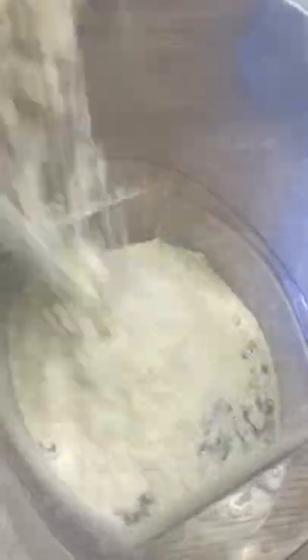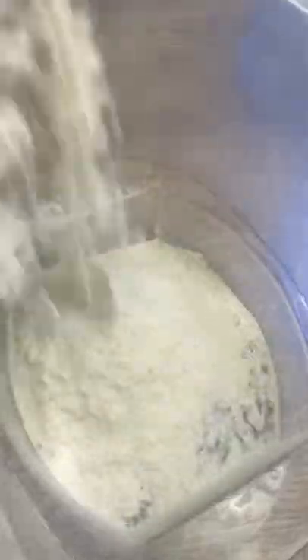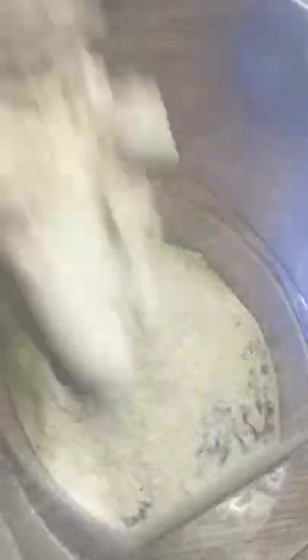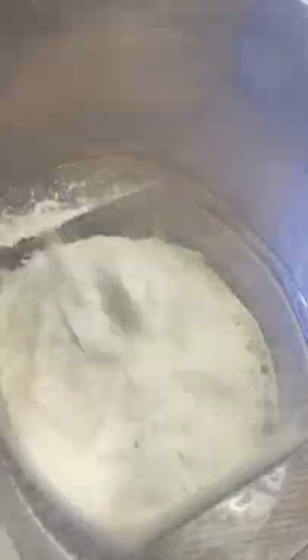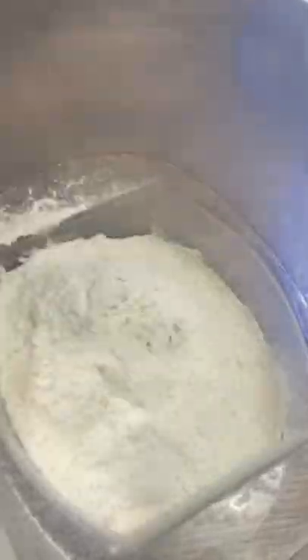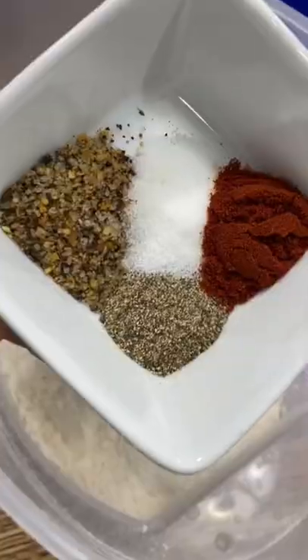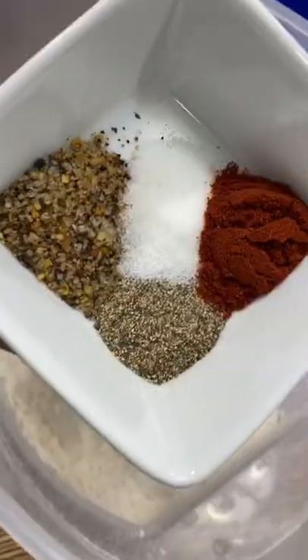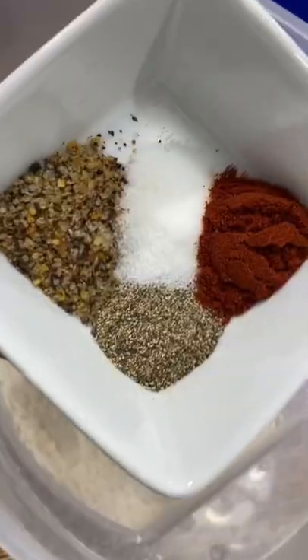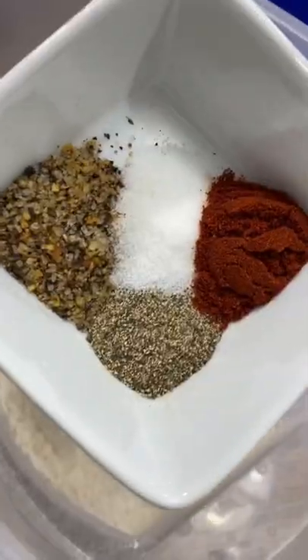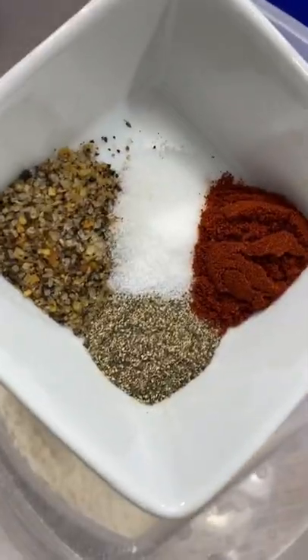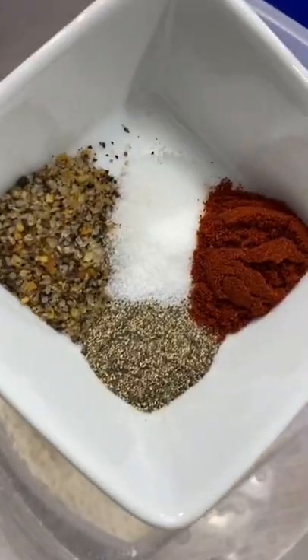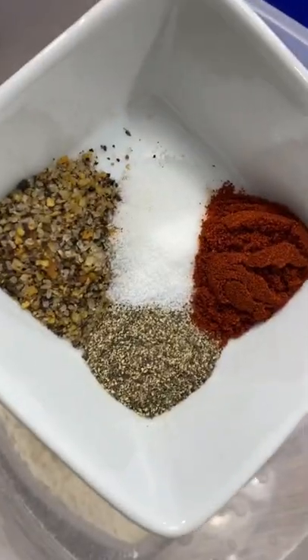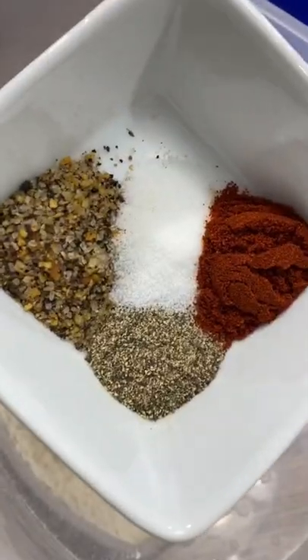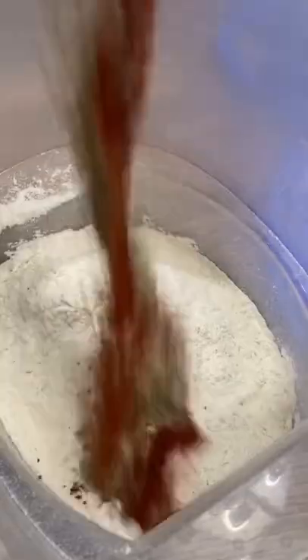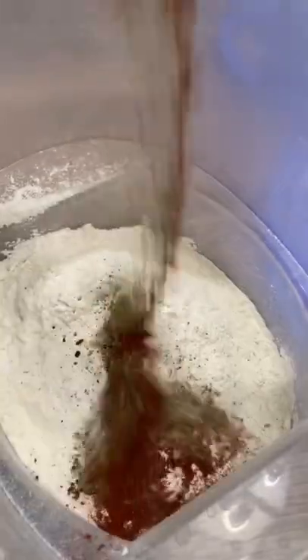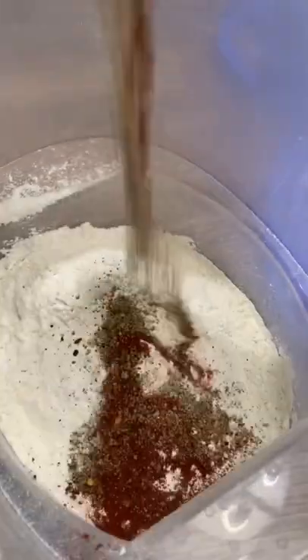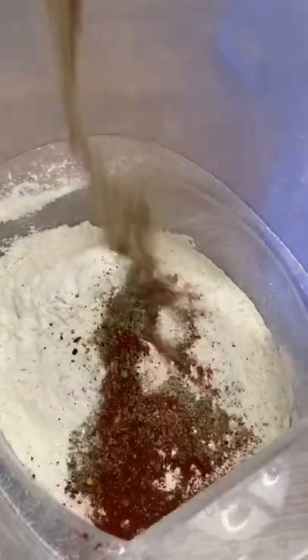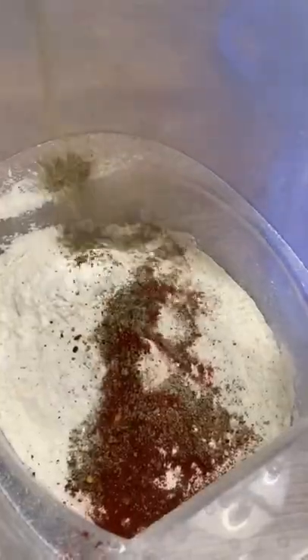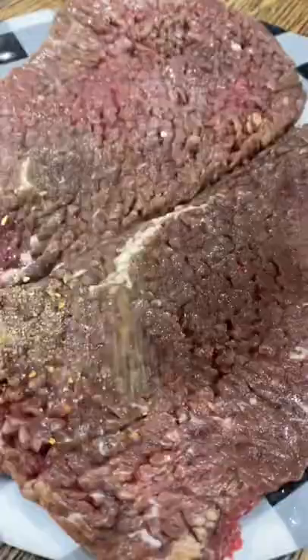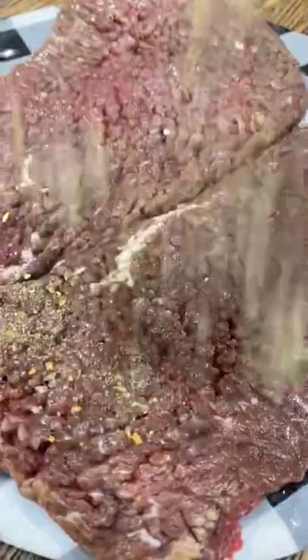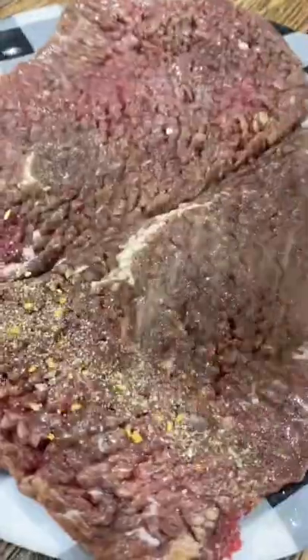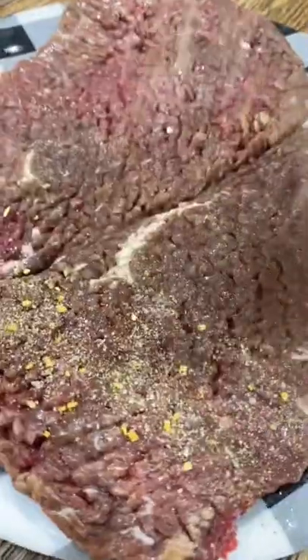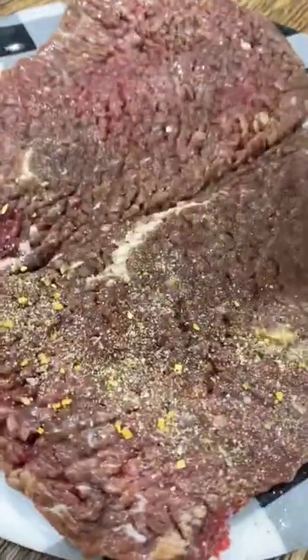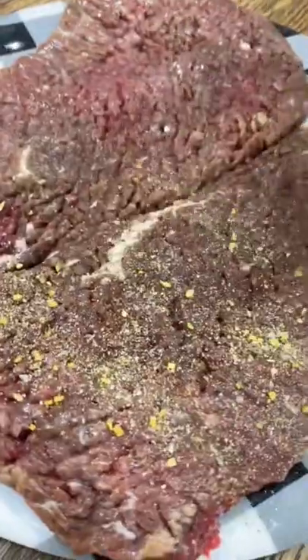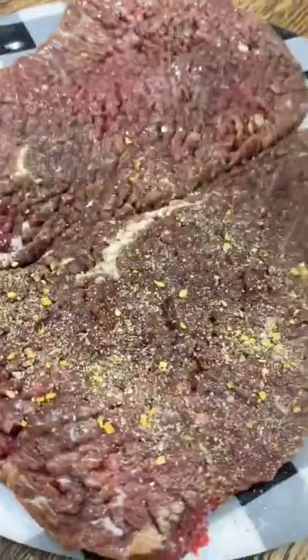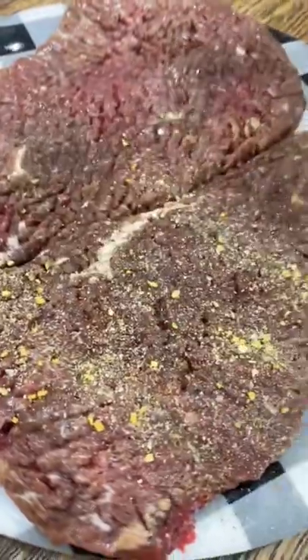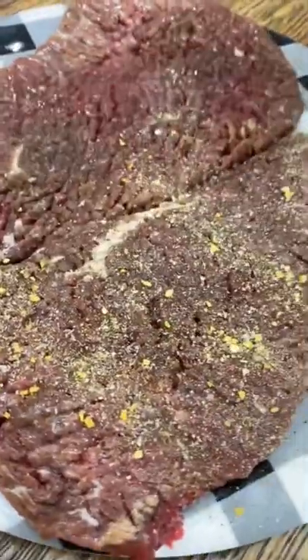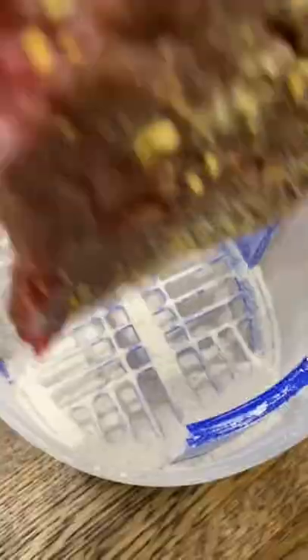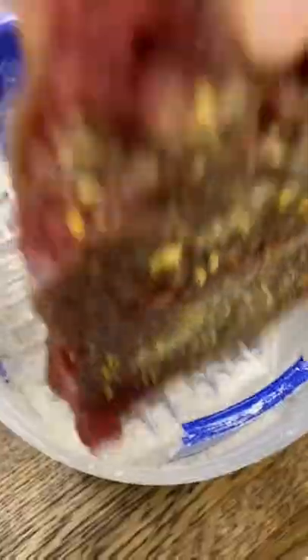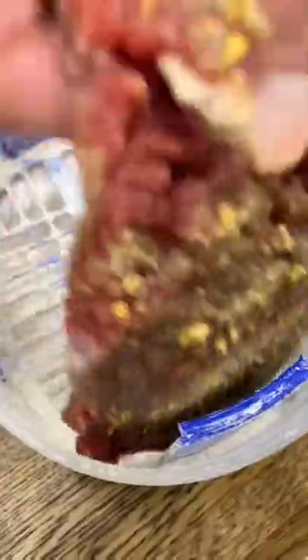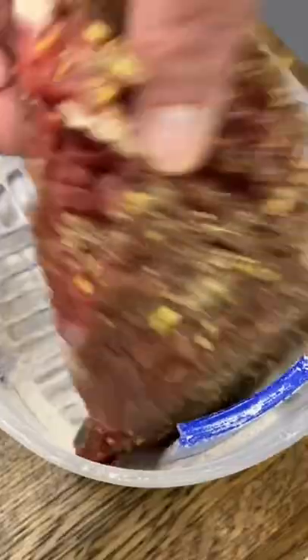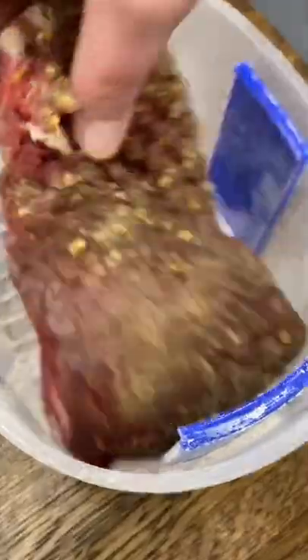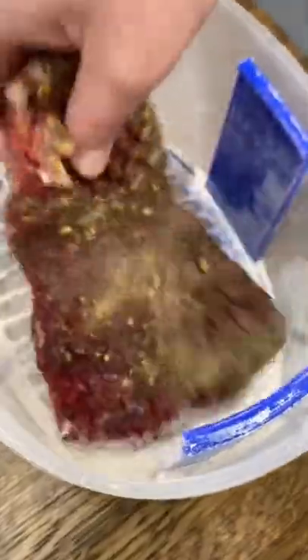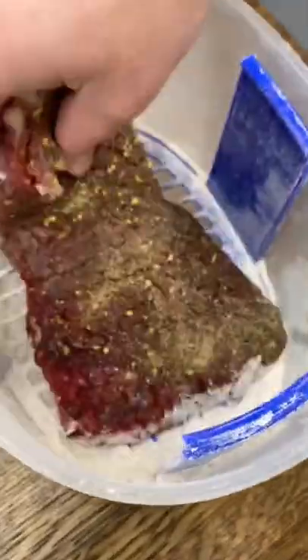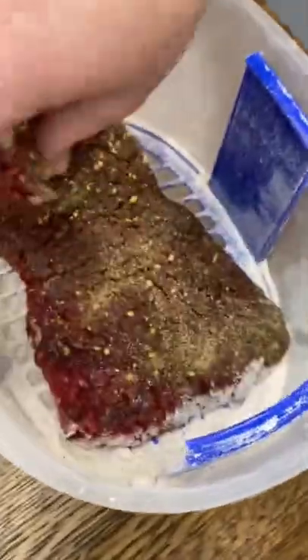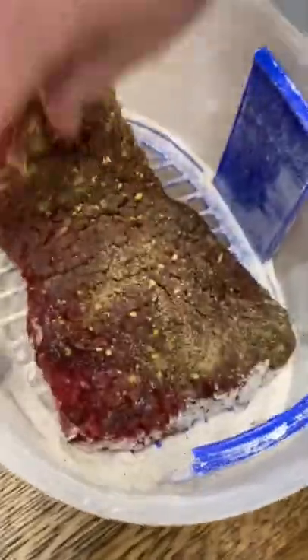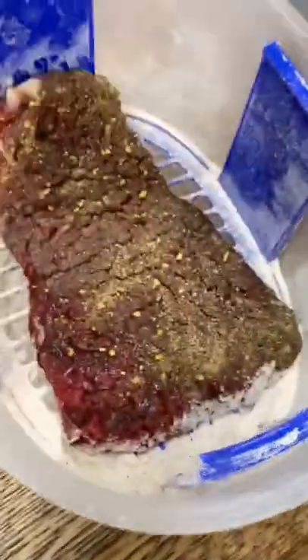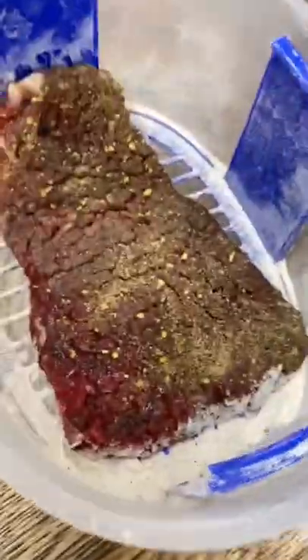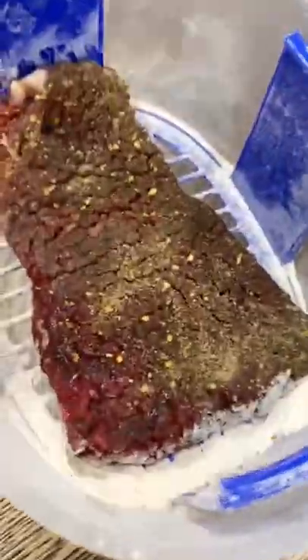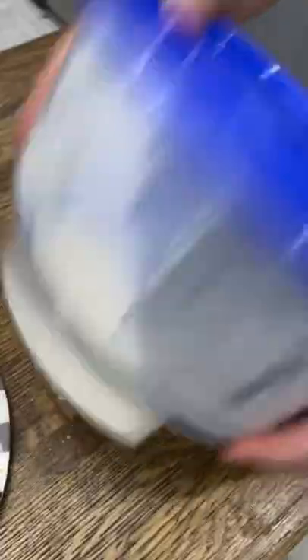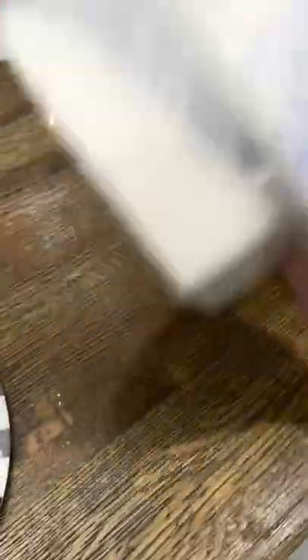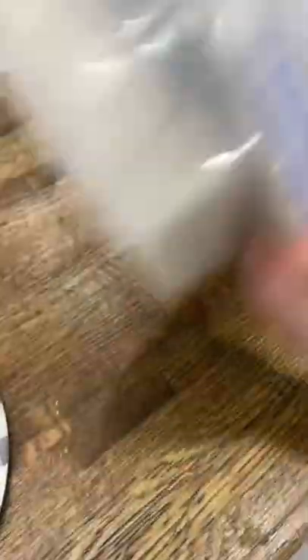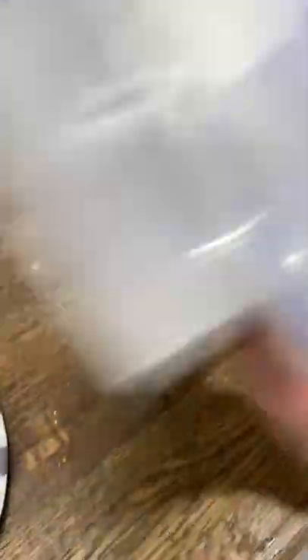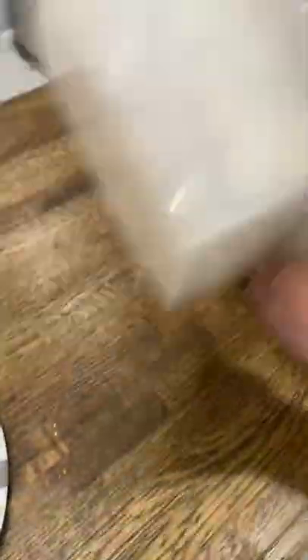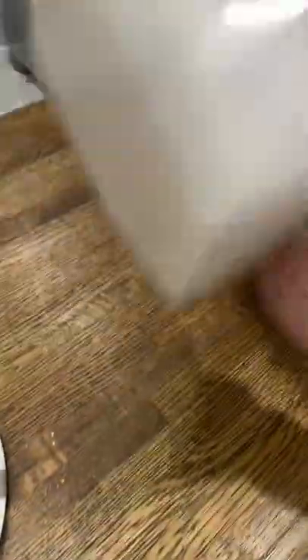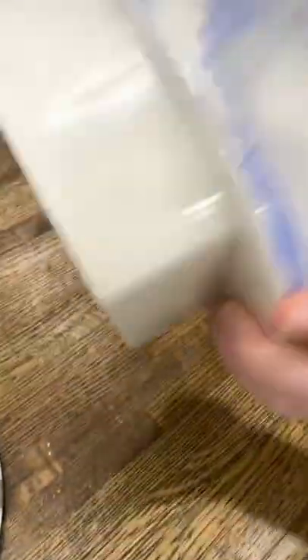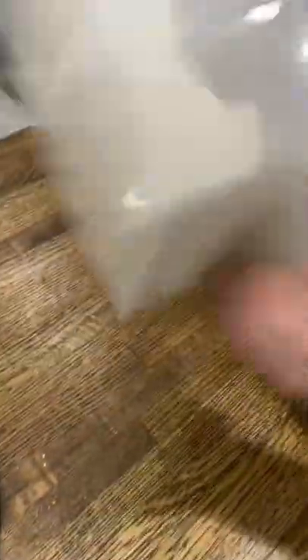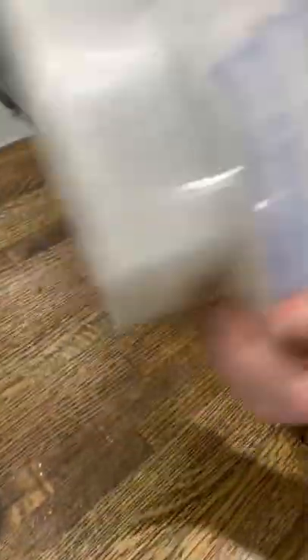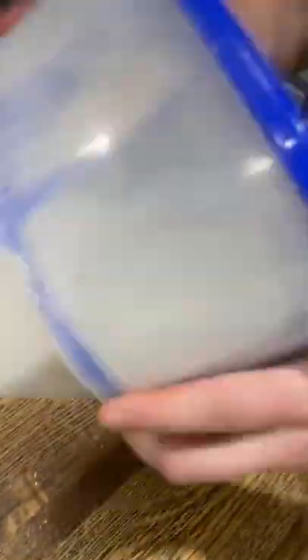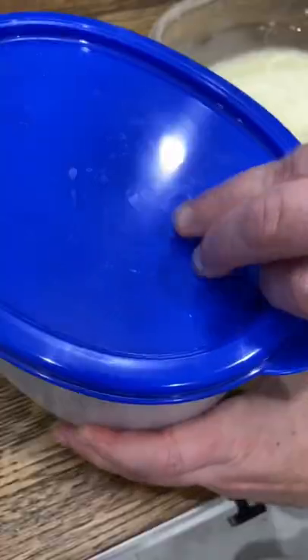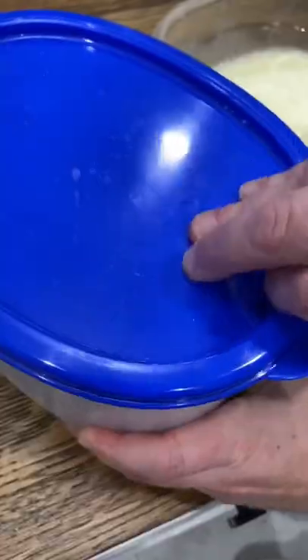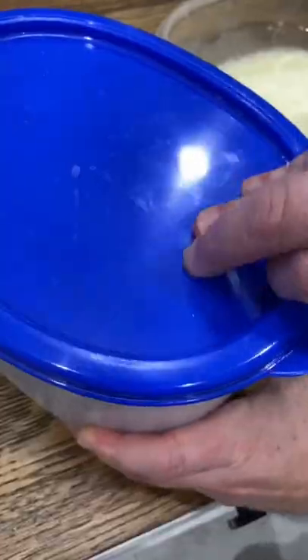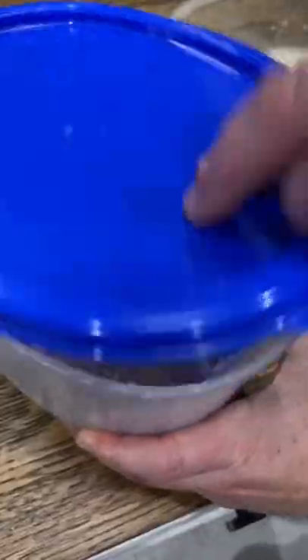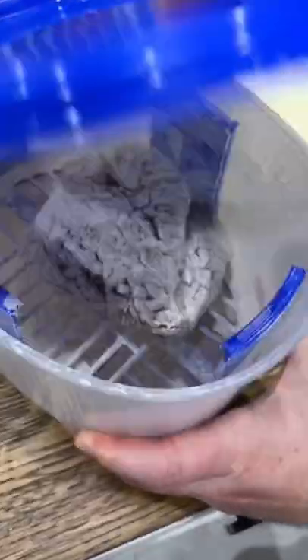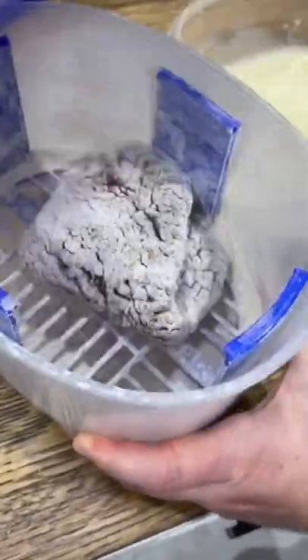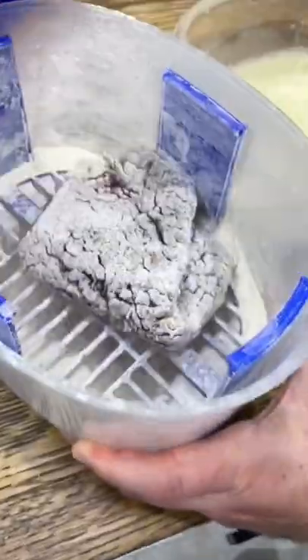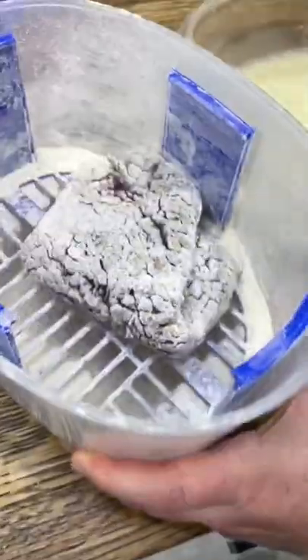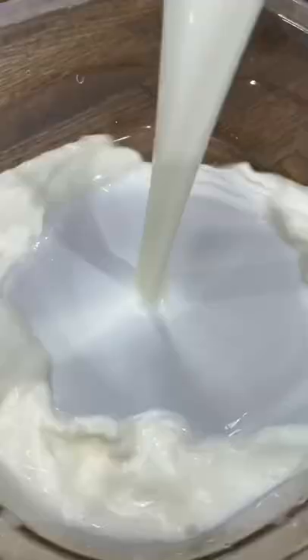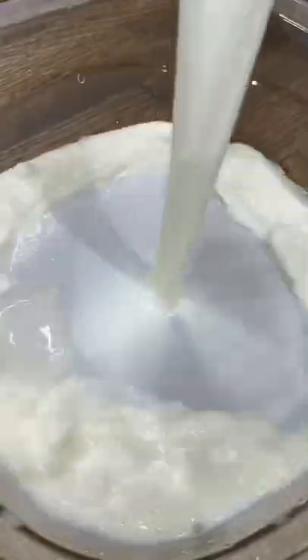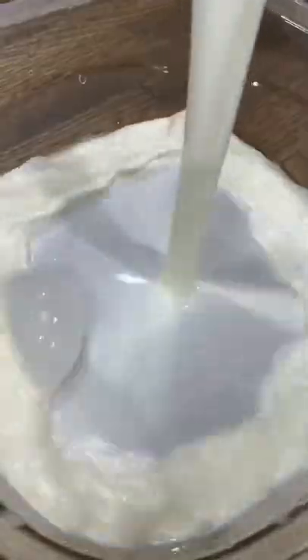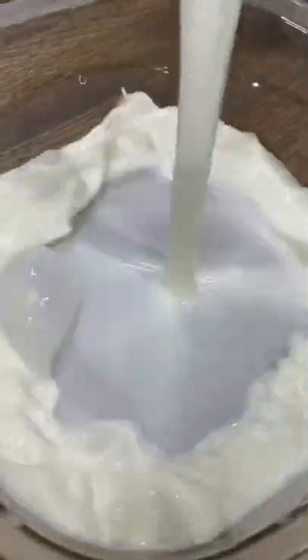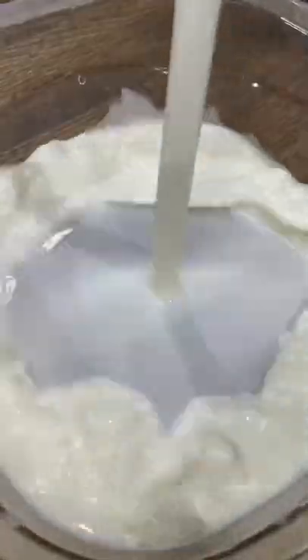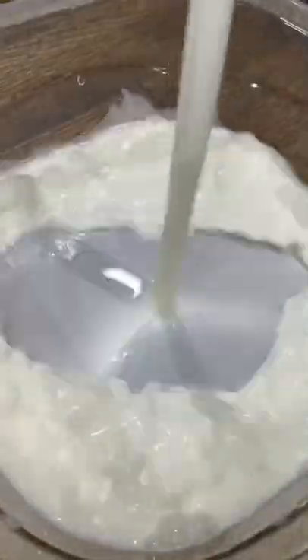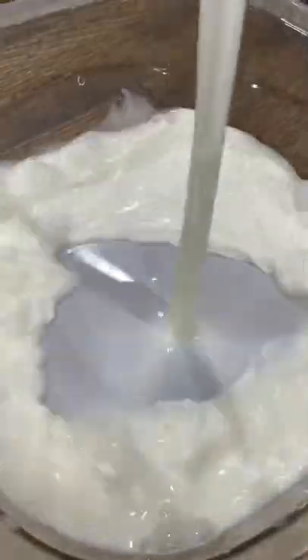Mix together a cup and a half of flour with salt, pepper, paprika, and steak seasoning. I season my cube steaks with salt, pepper, garlic, and then dredge them in that flour.